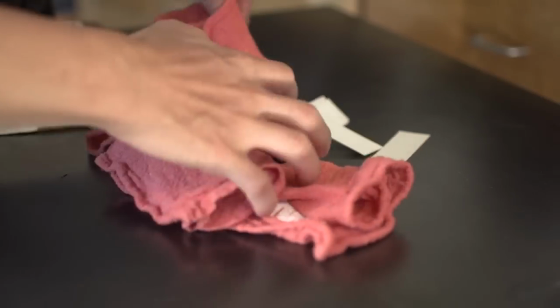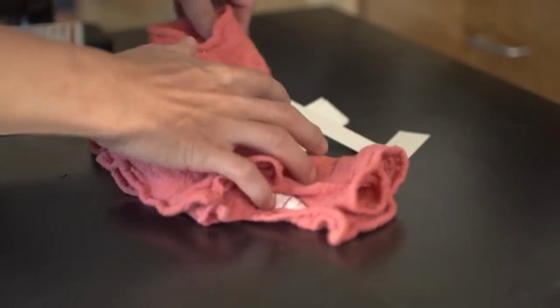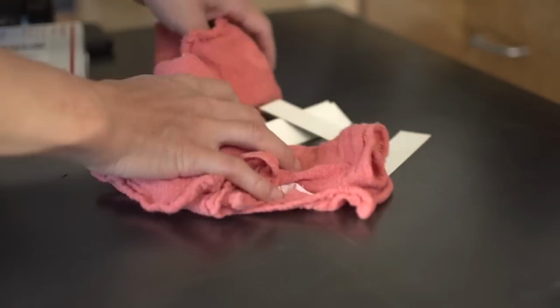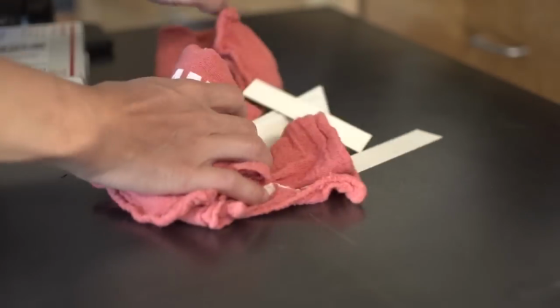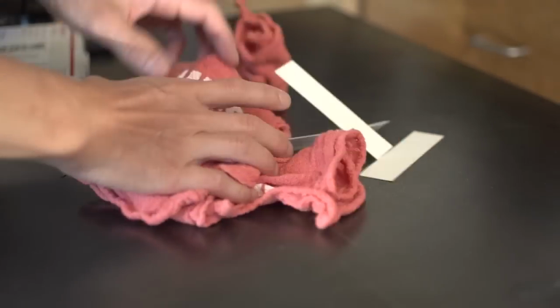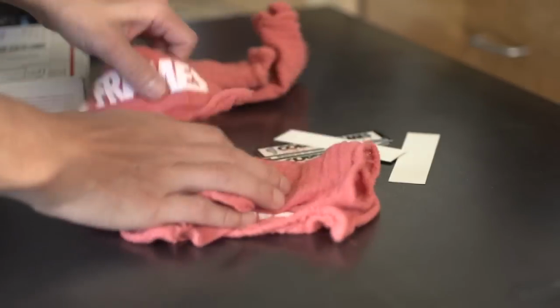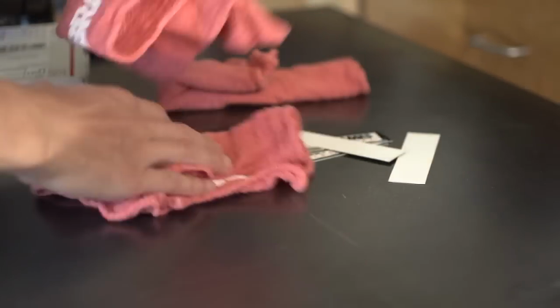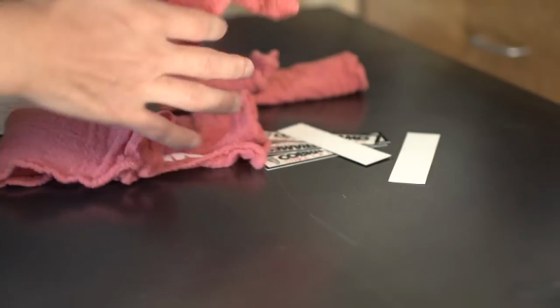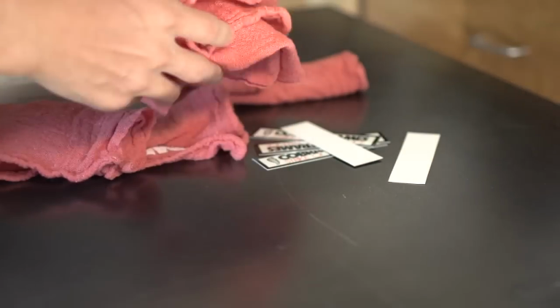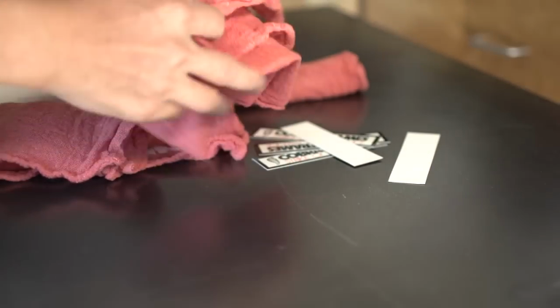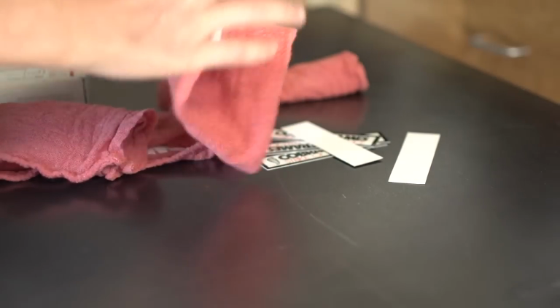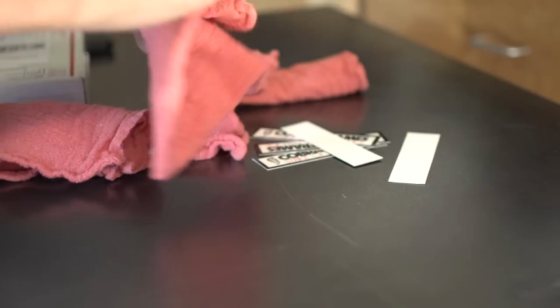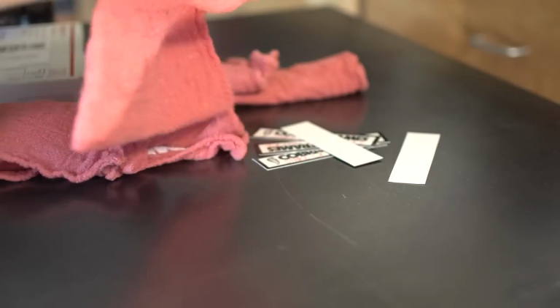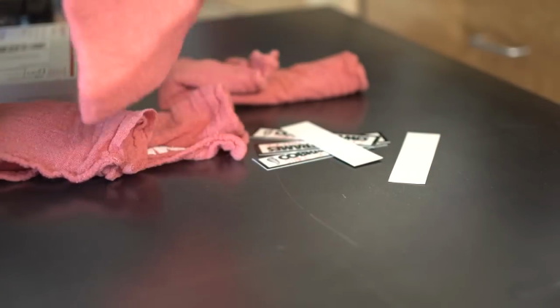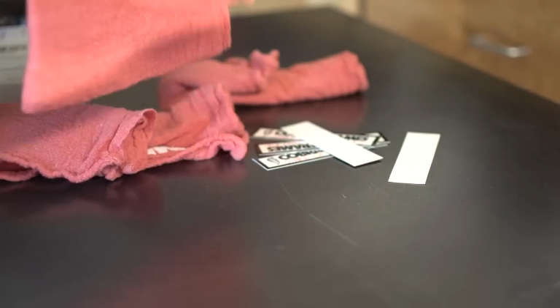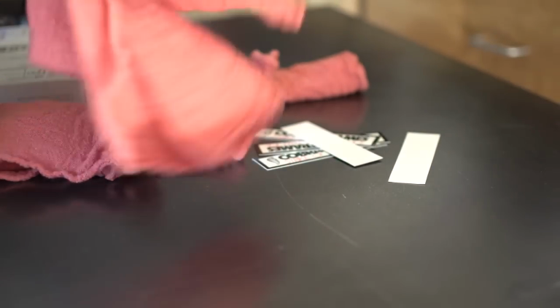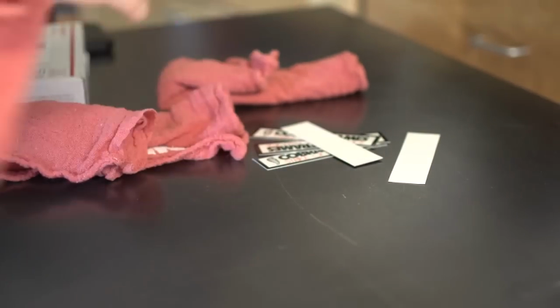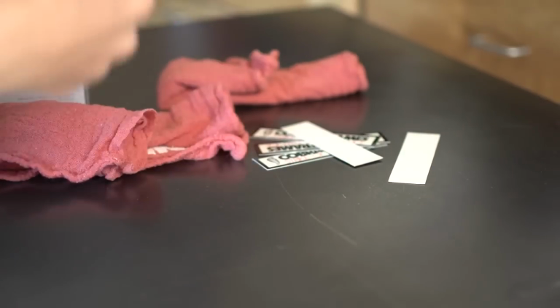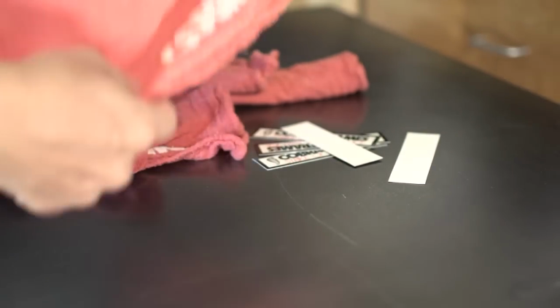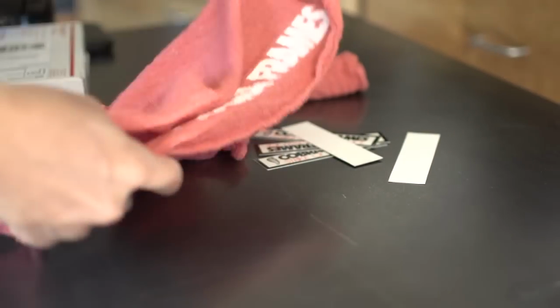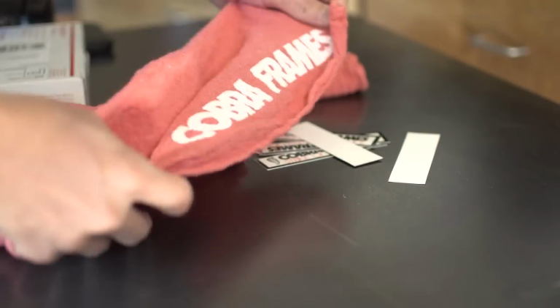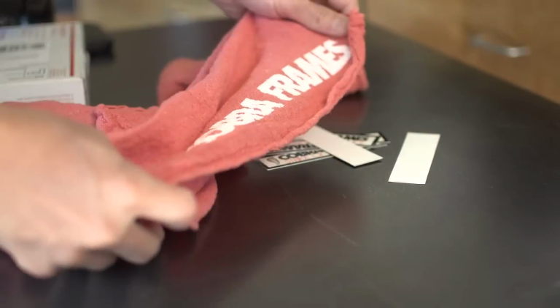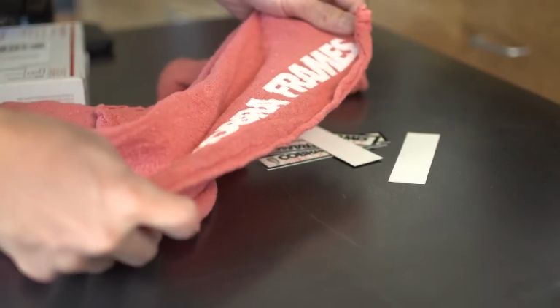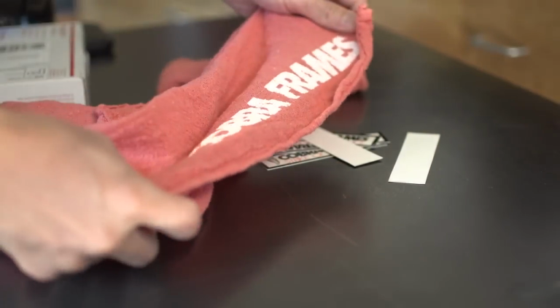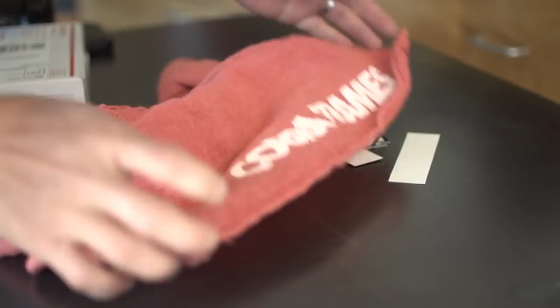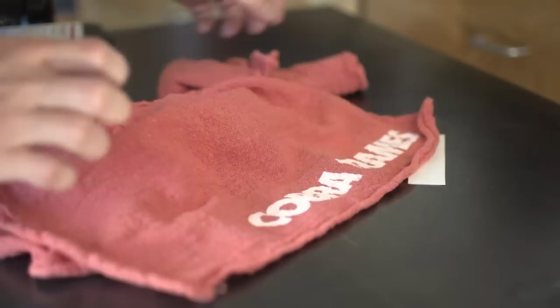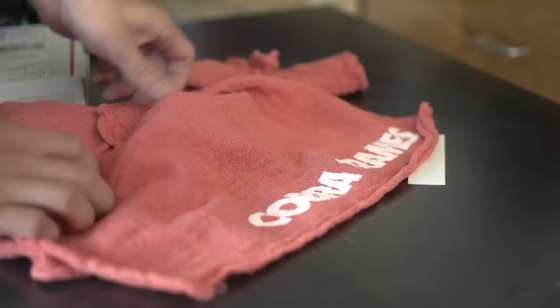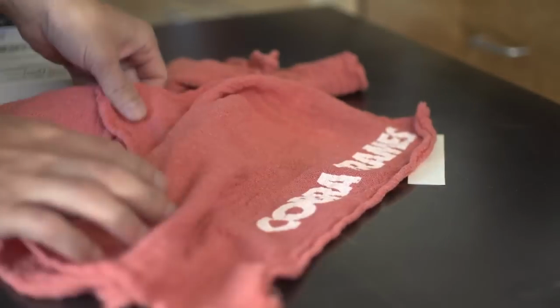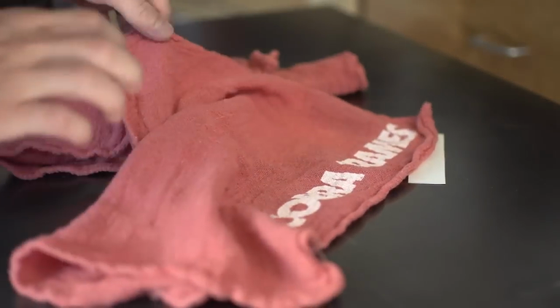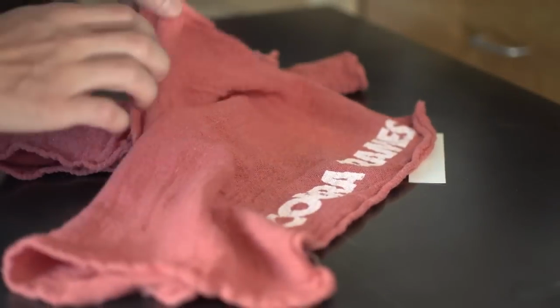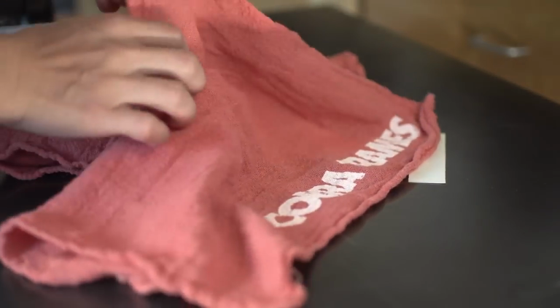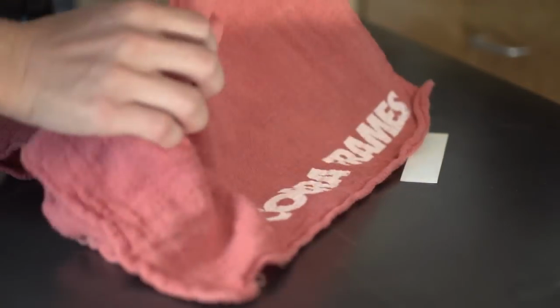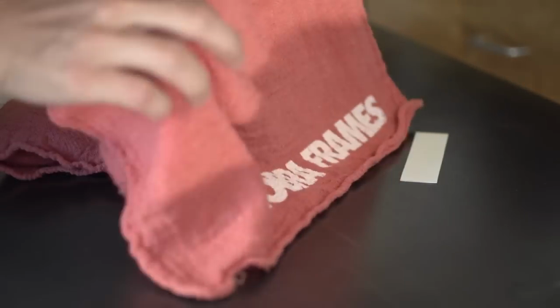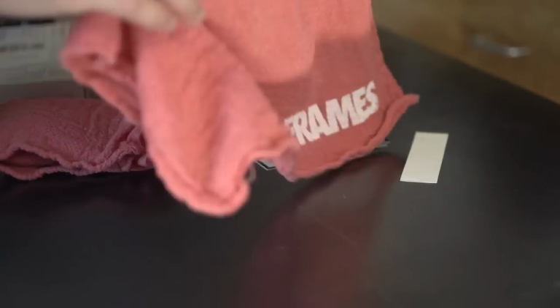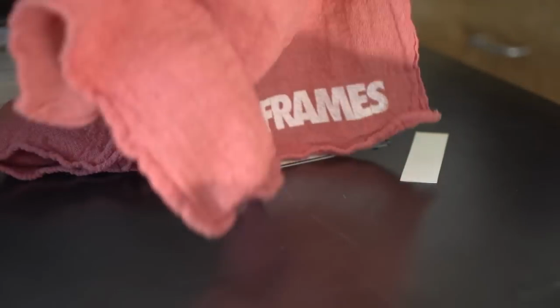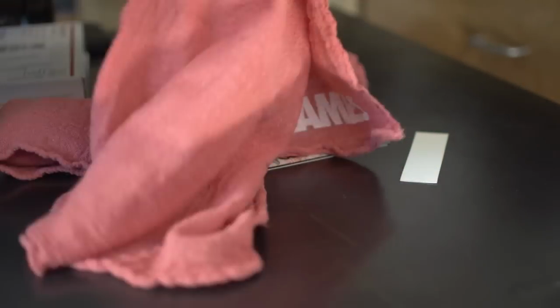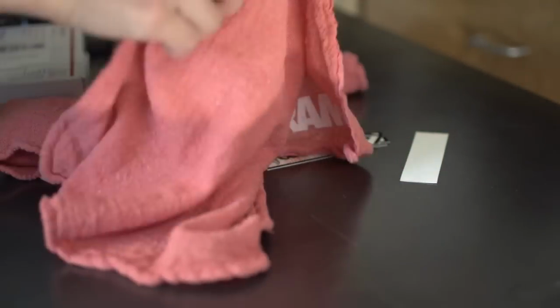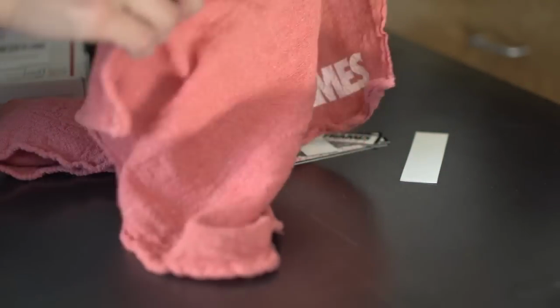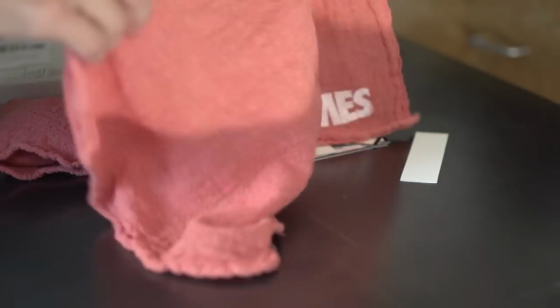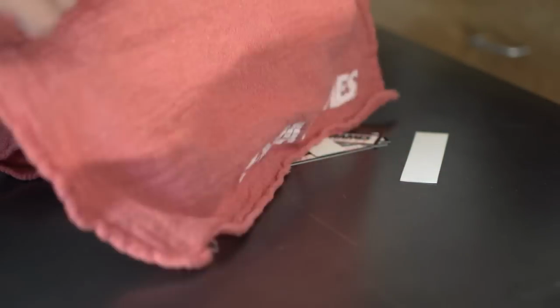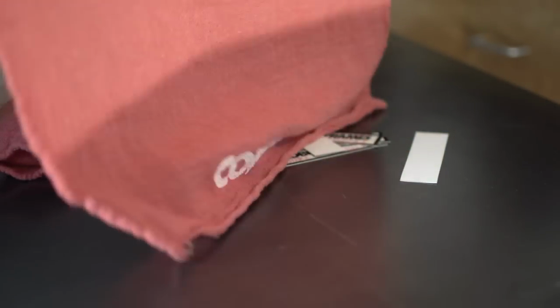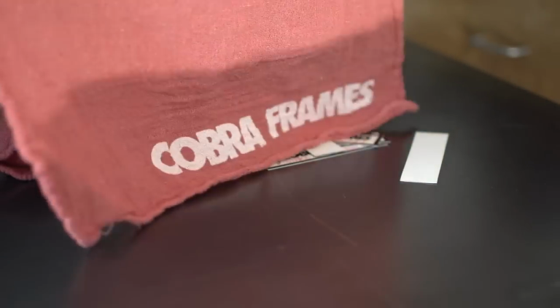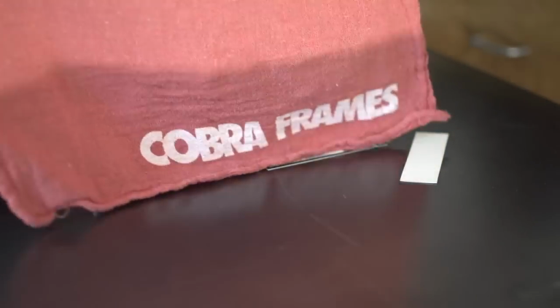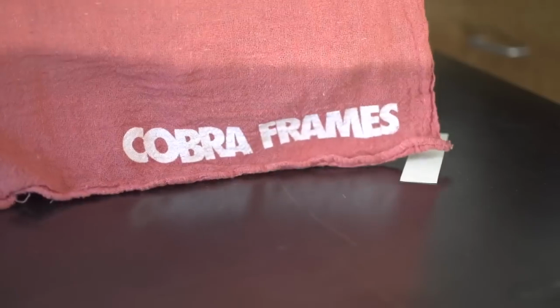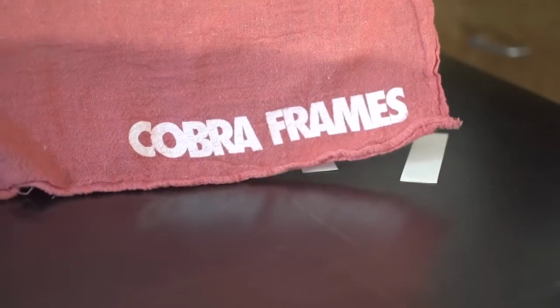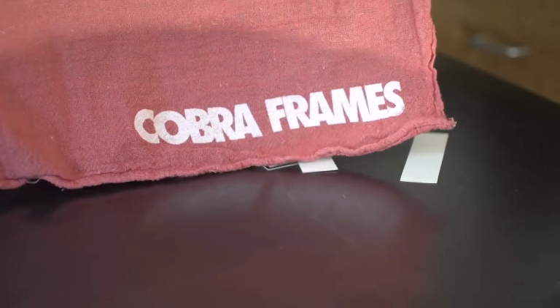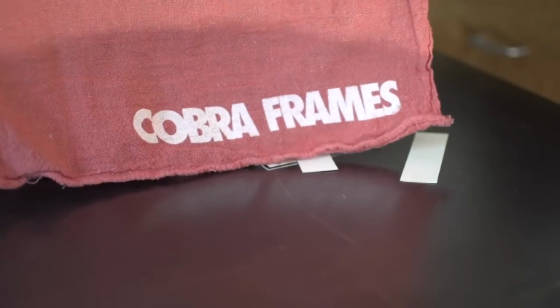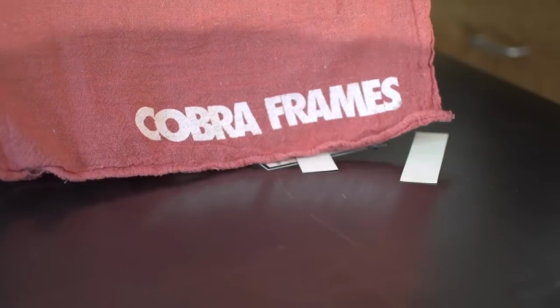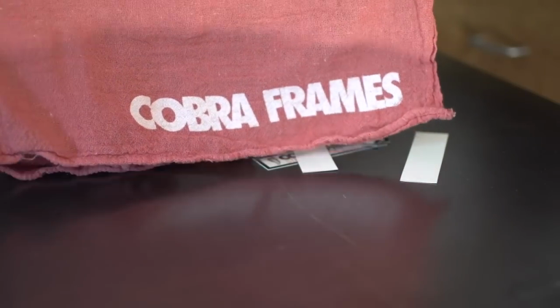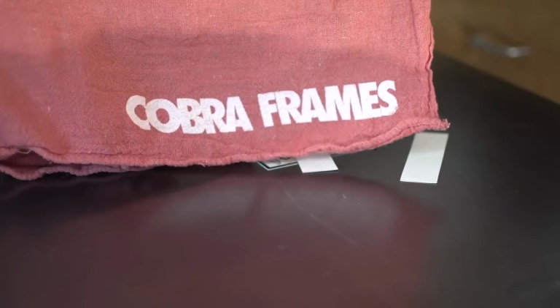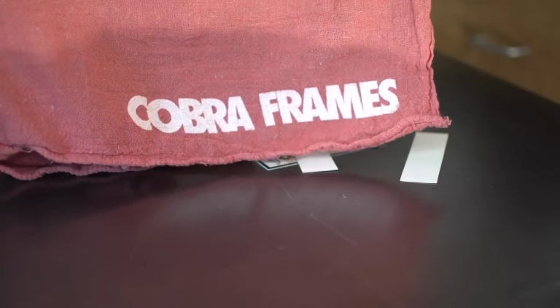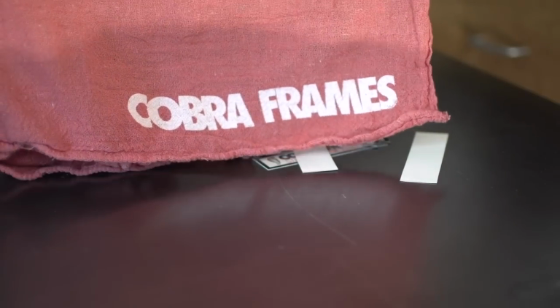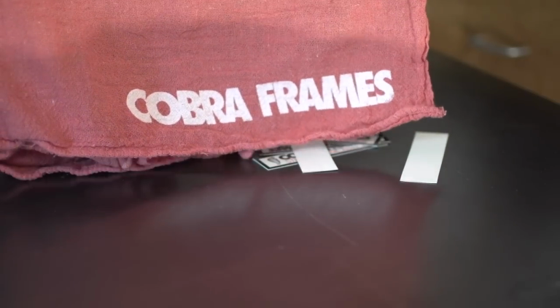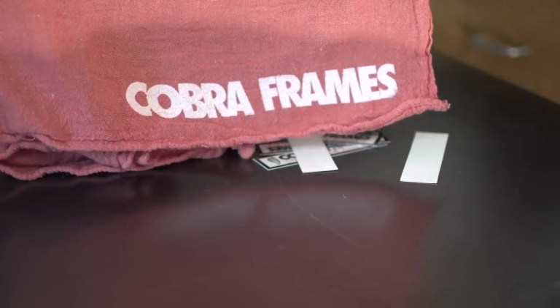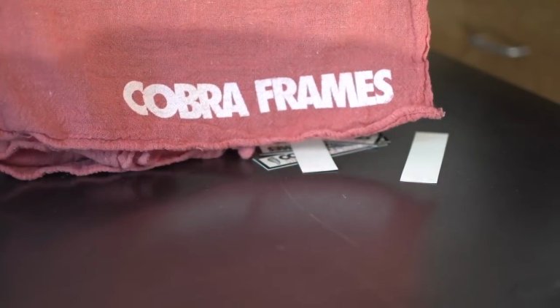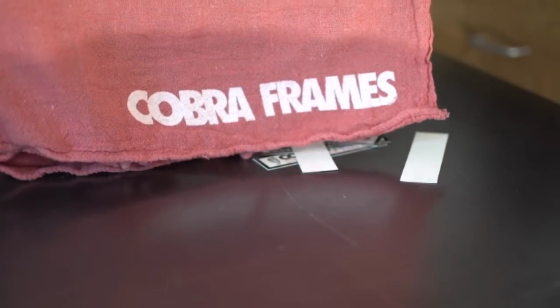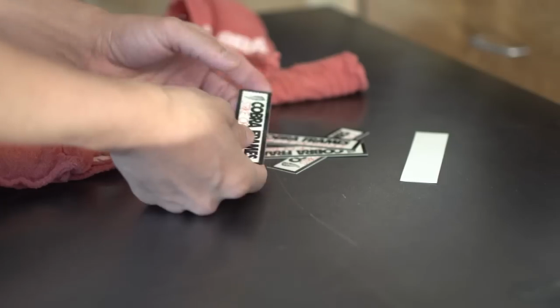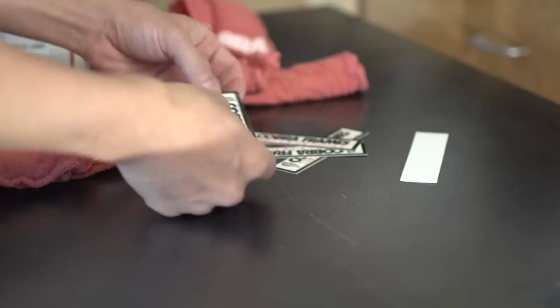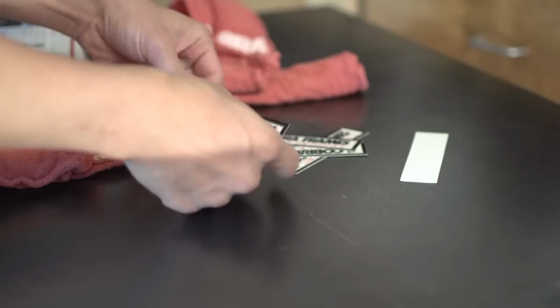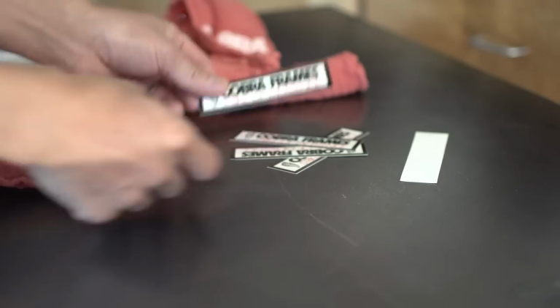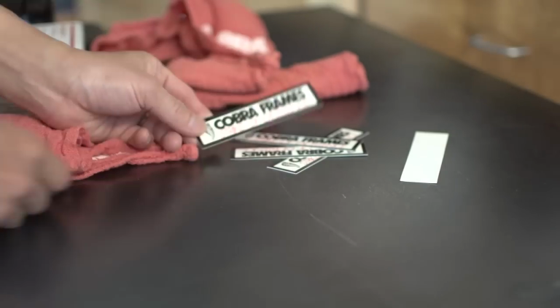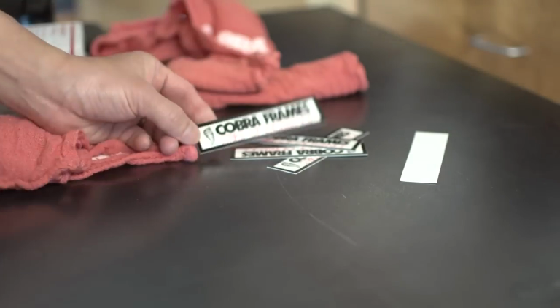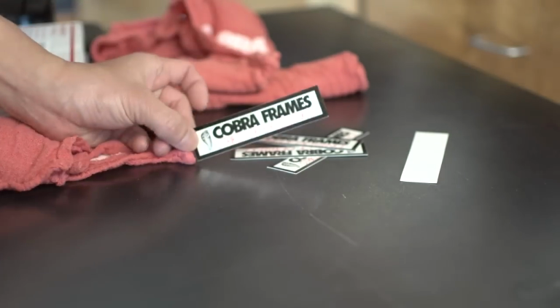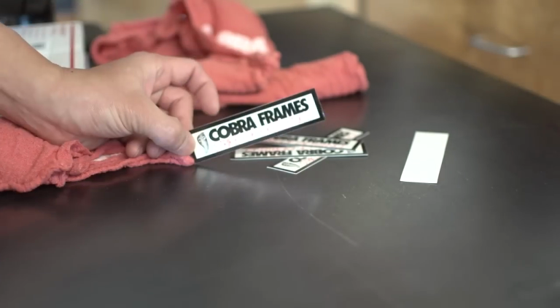The blocks came padded in these Cobra Frames shop rags. That was a nice touch. And a bunch of stickers.